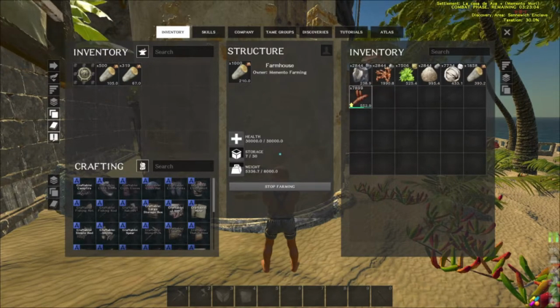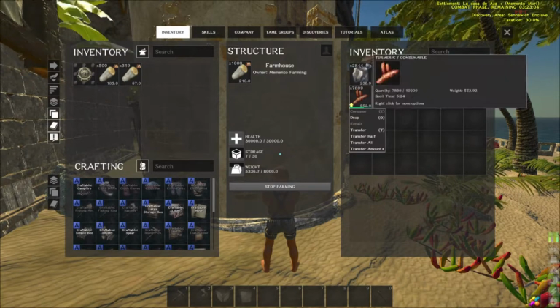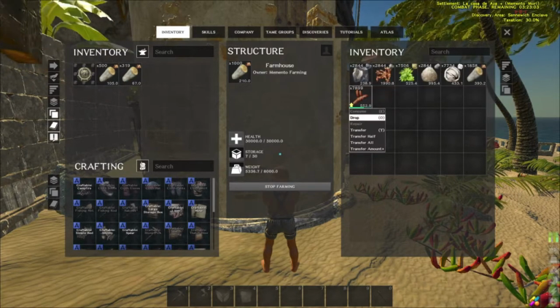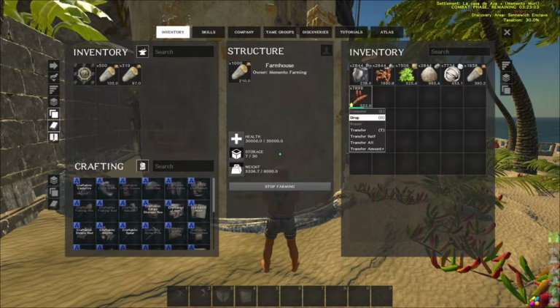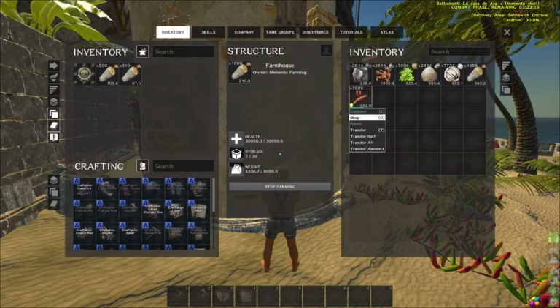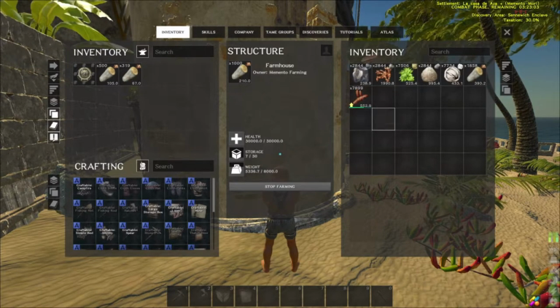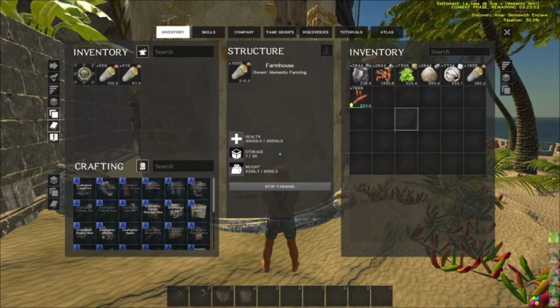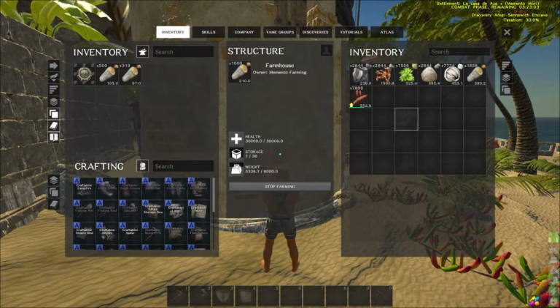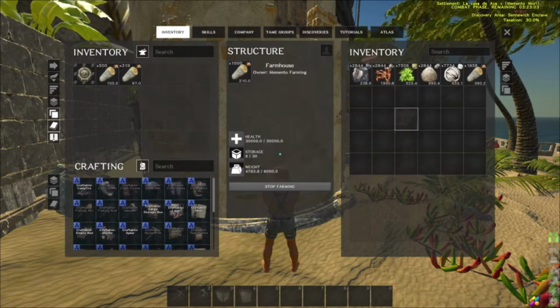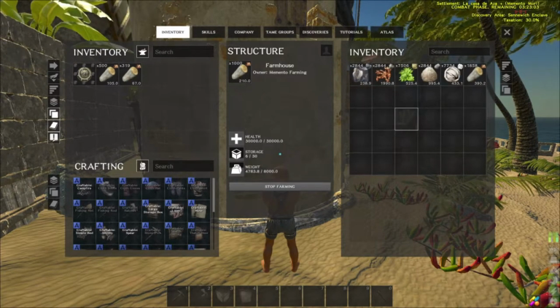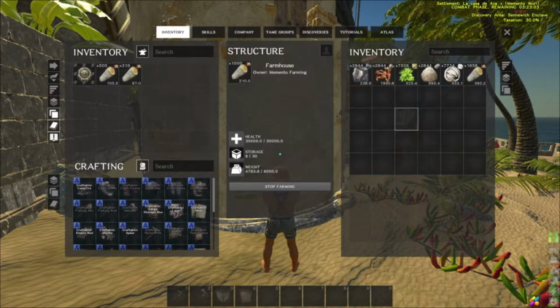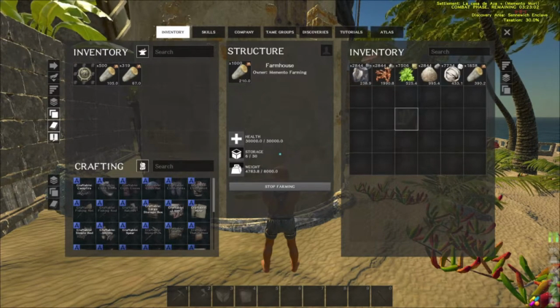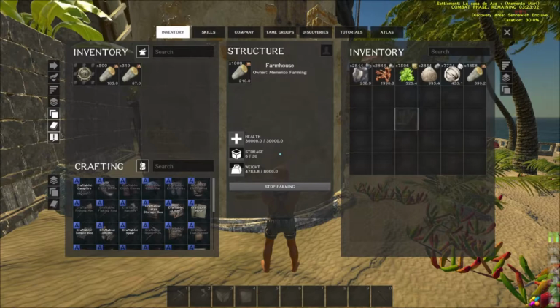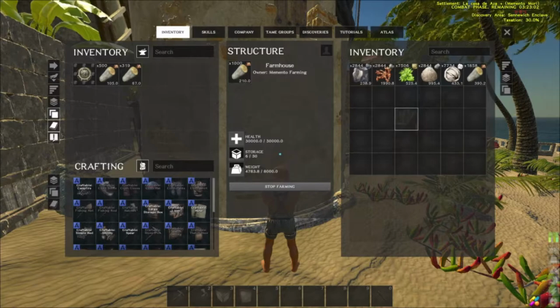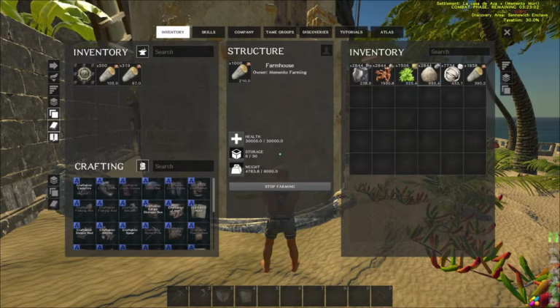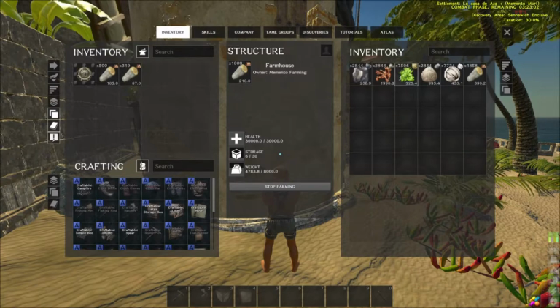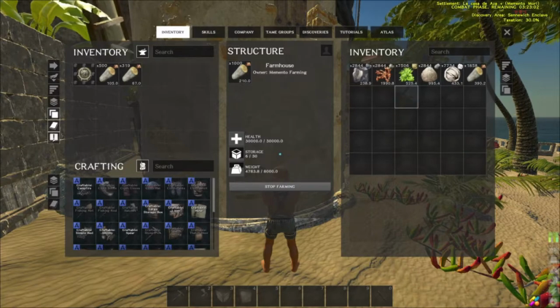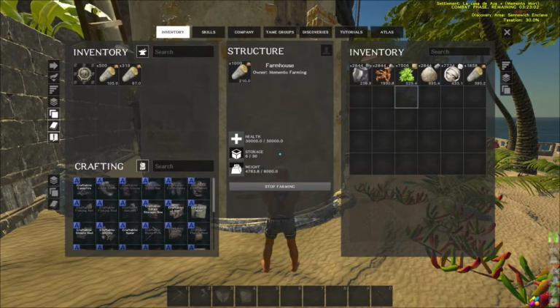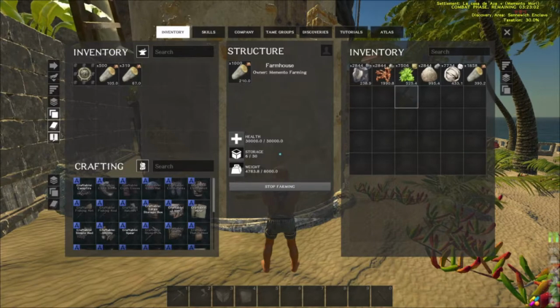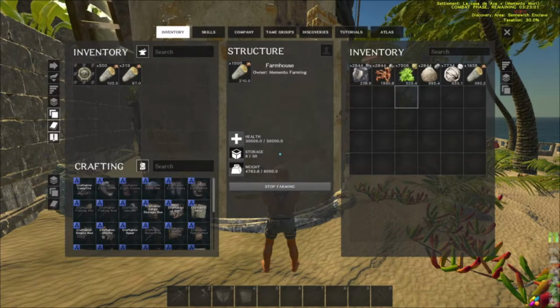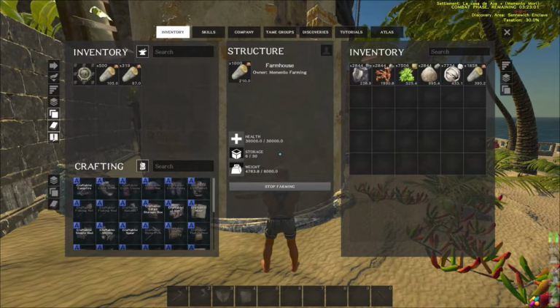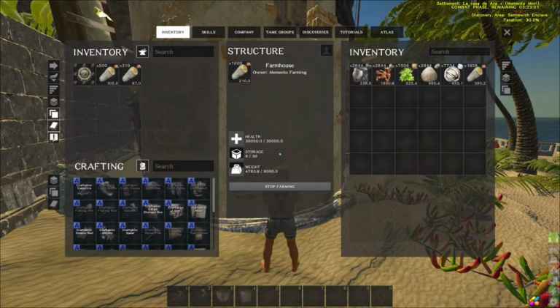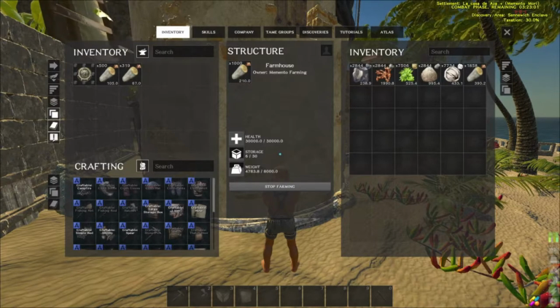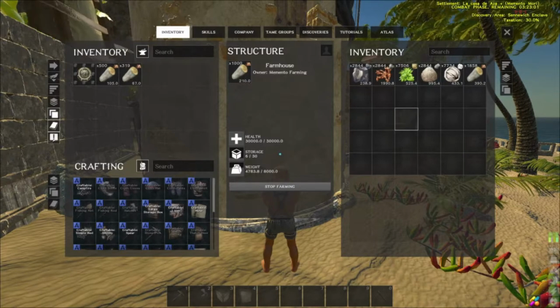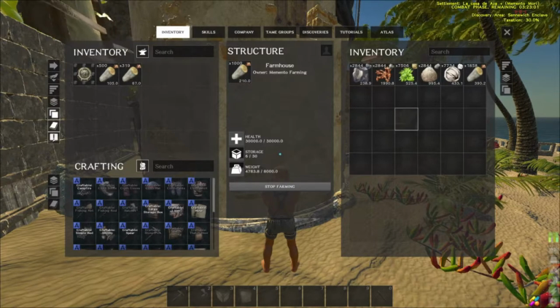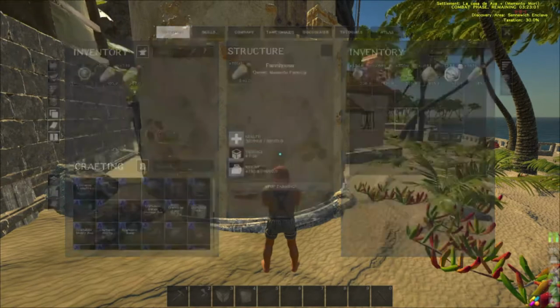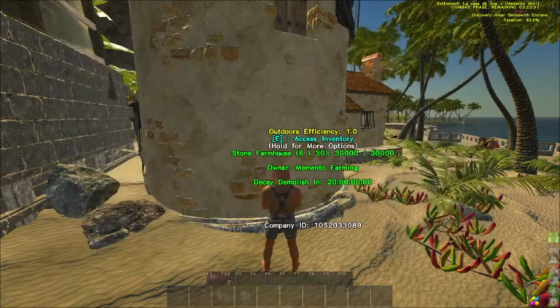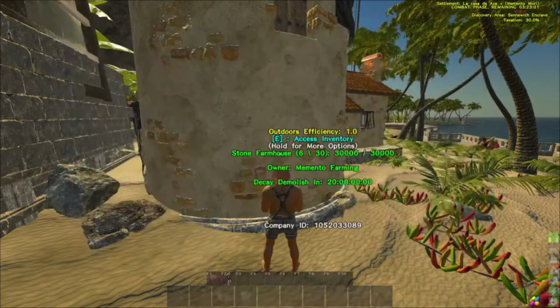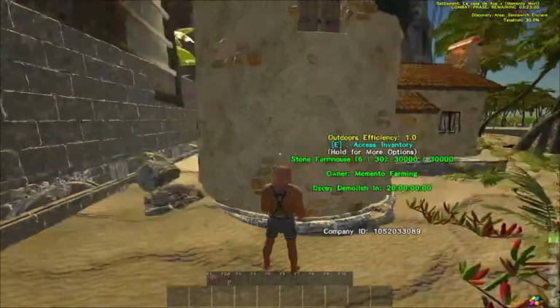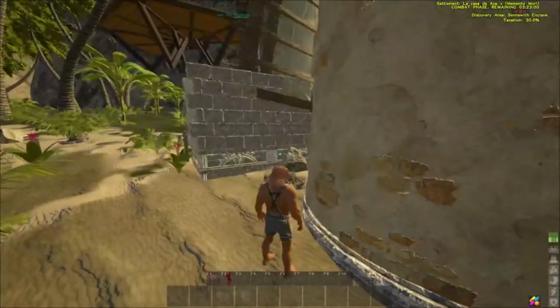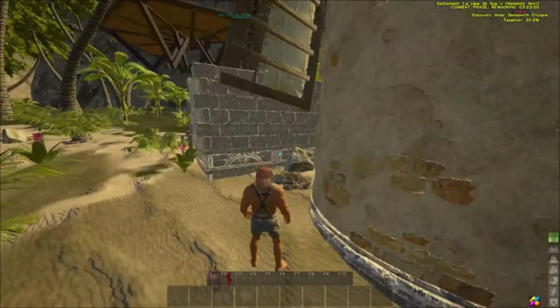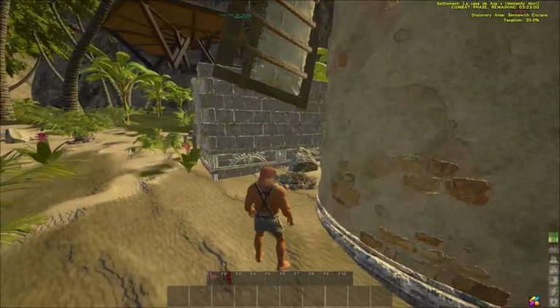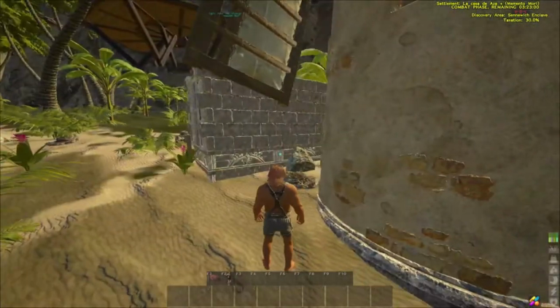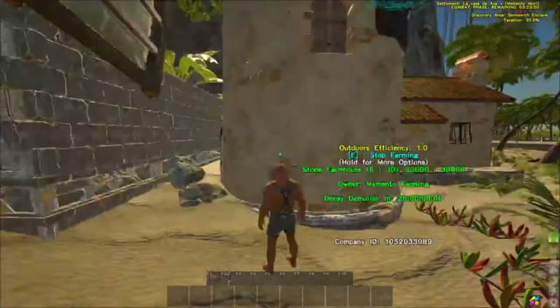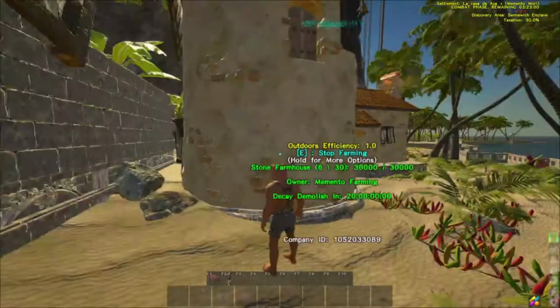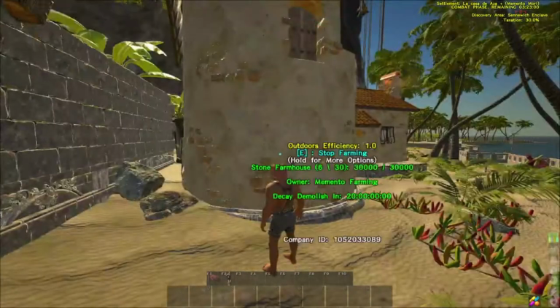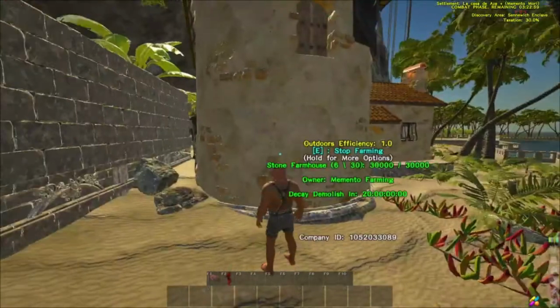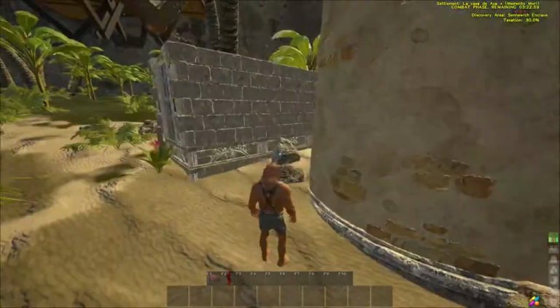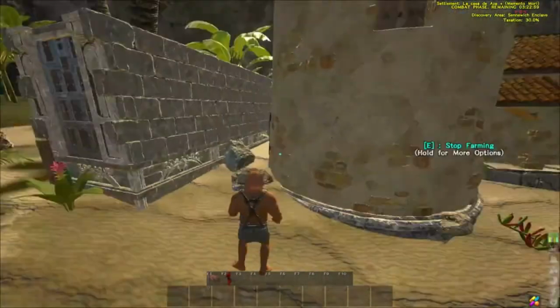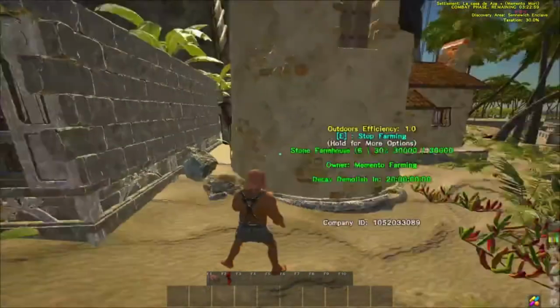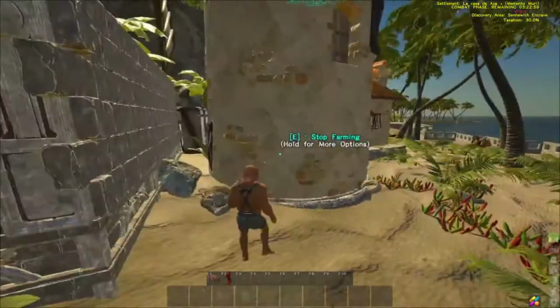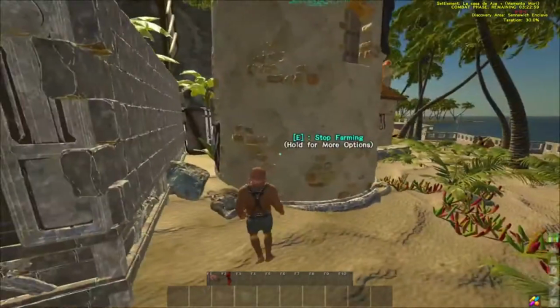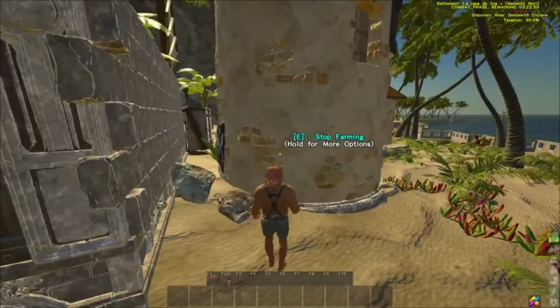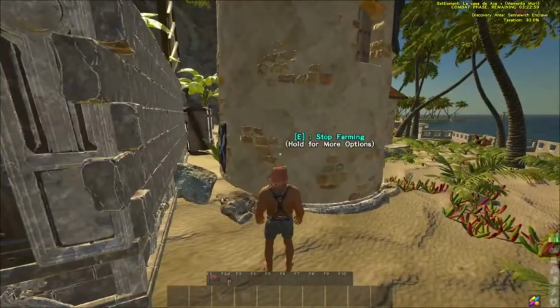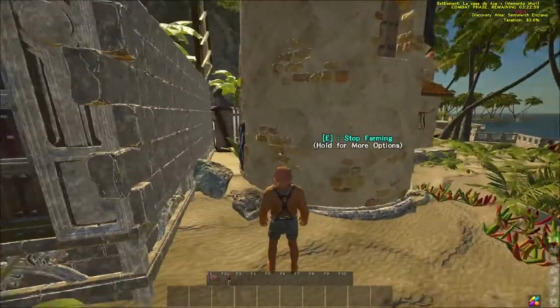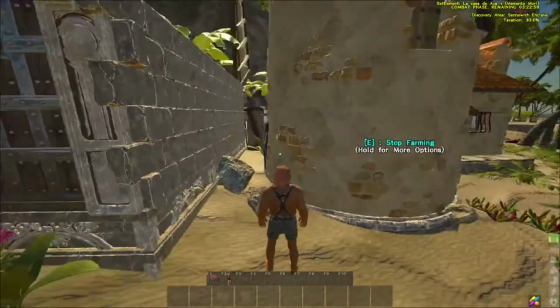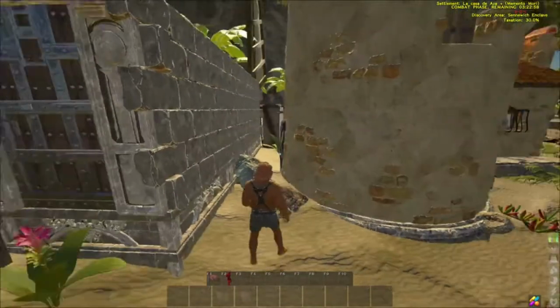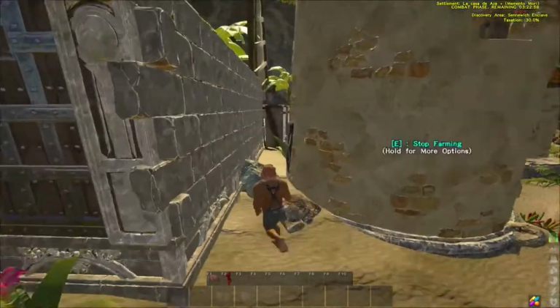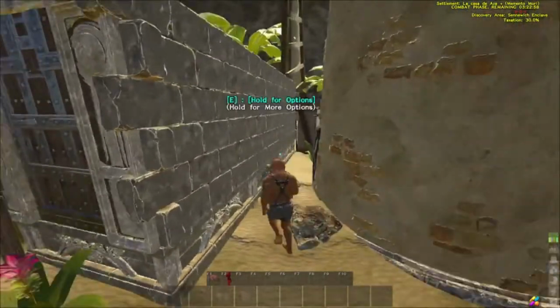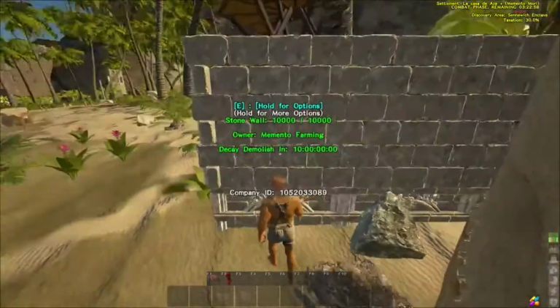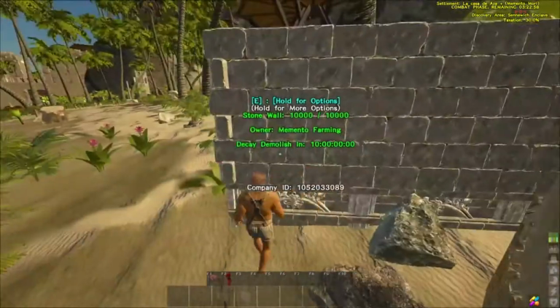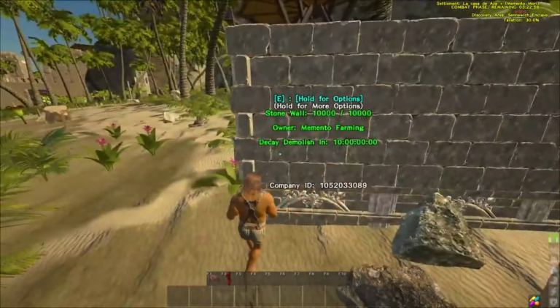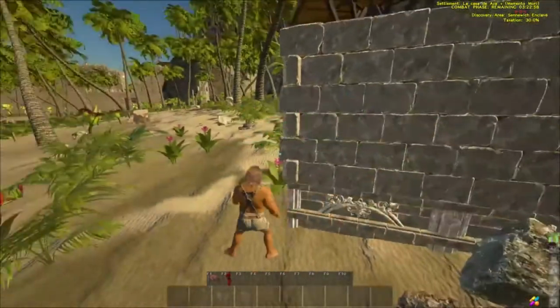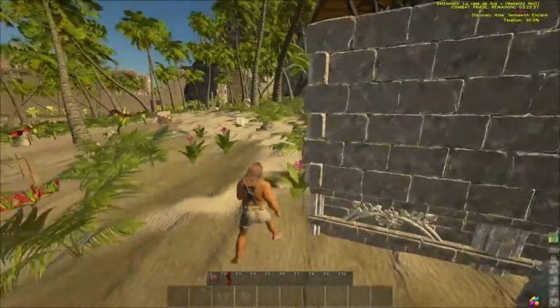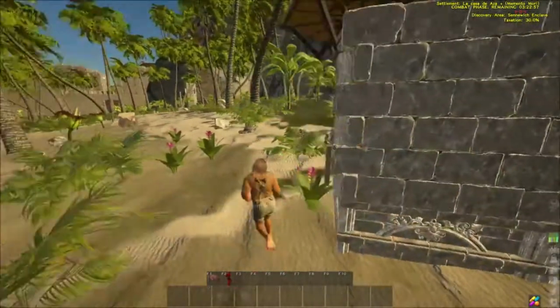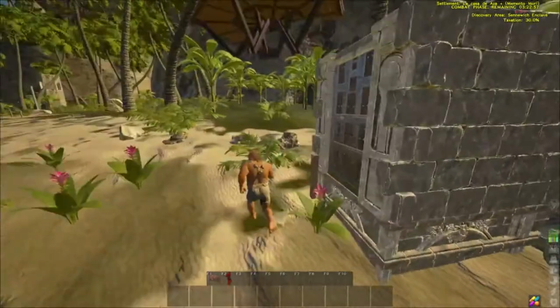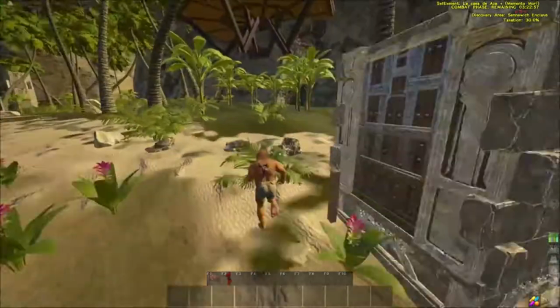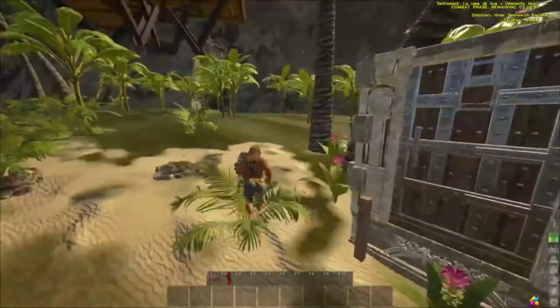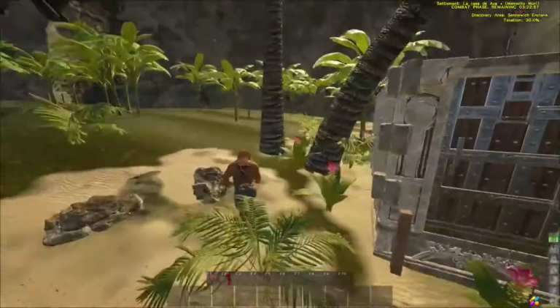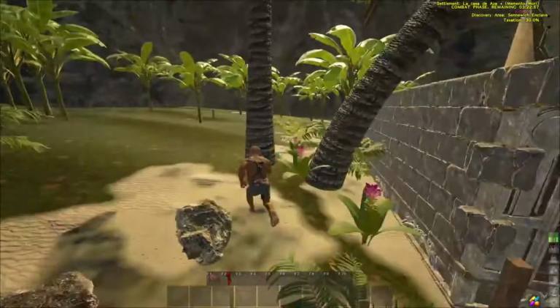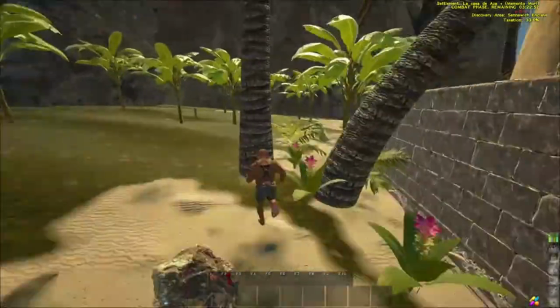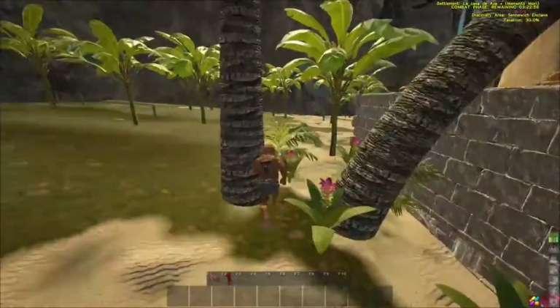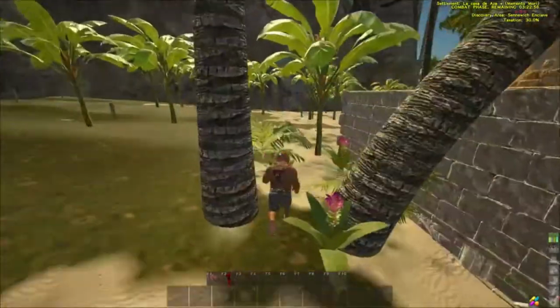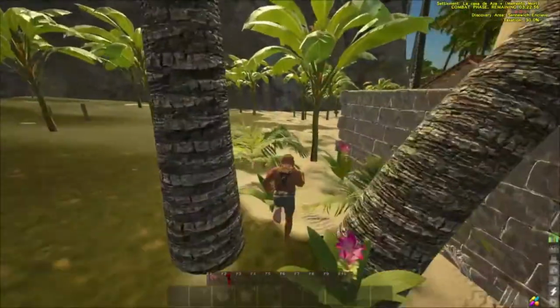So leave some wood in the inventory as well, don't take all of it. Correct, yeah. I'm on the mental mori farming one, so yeah.